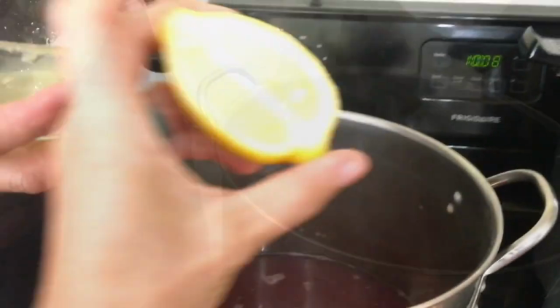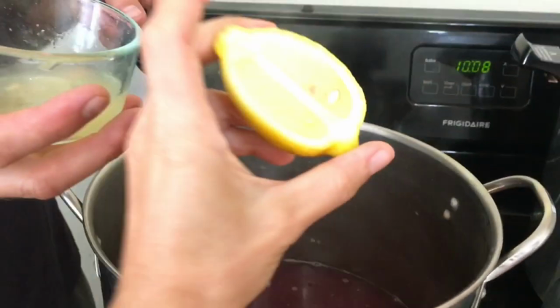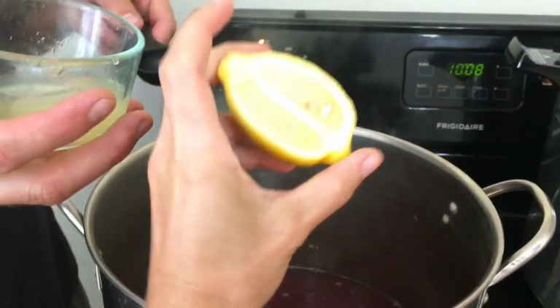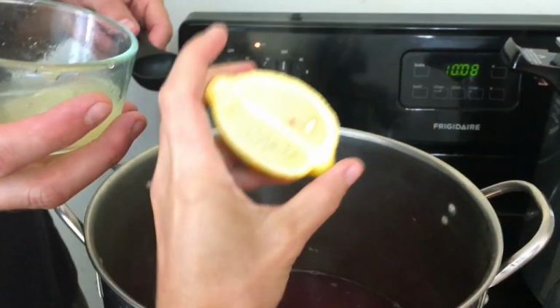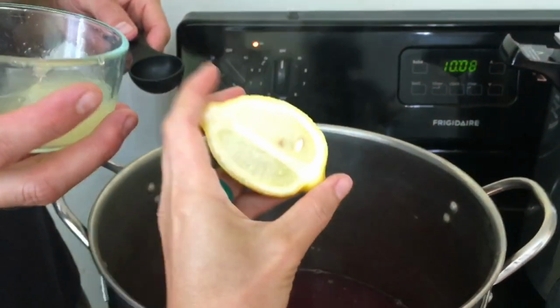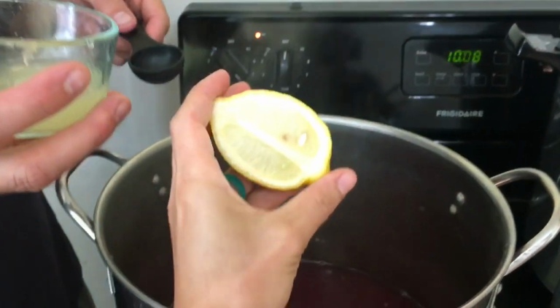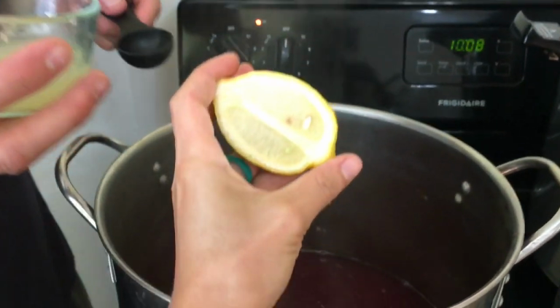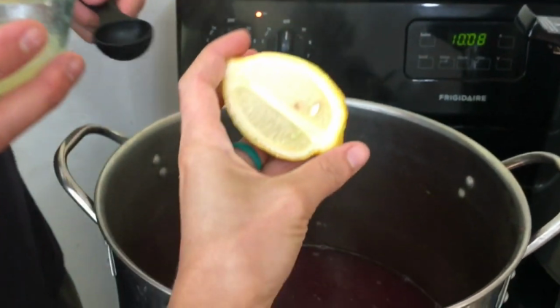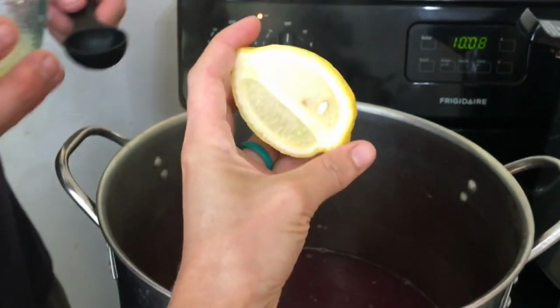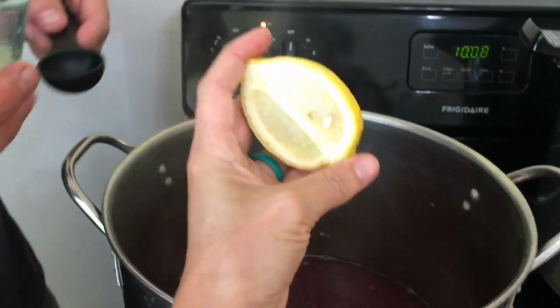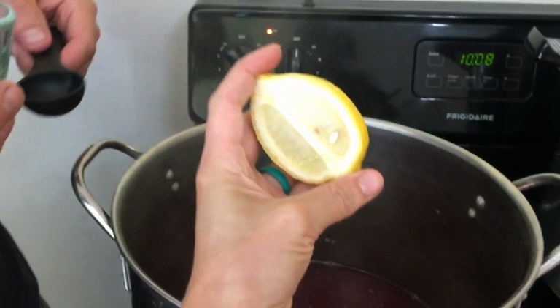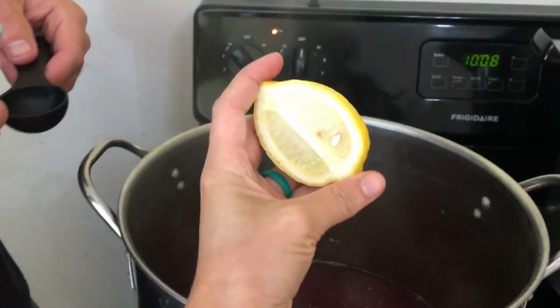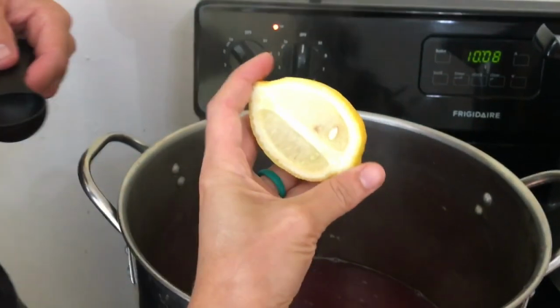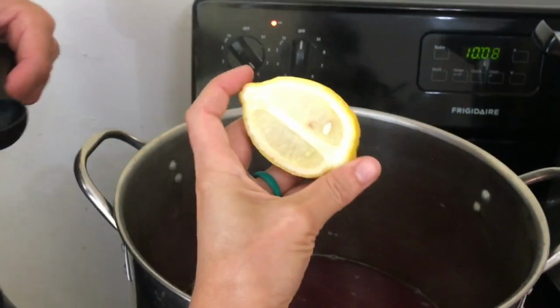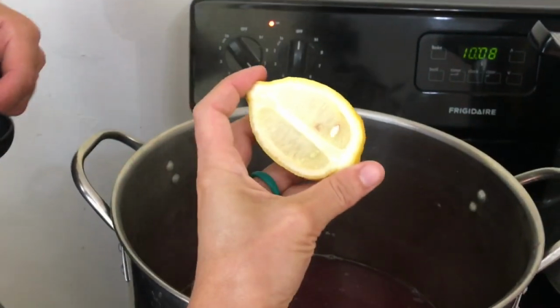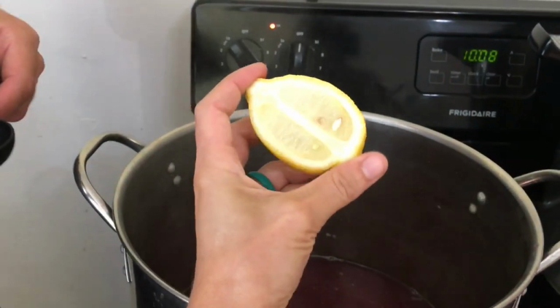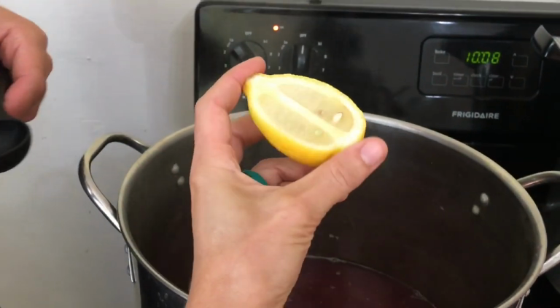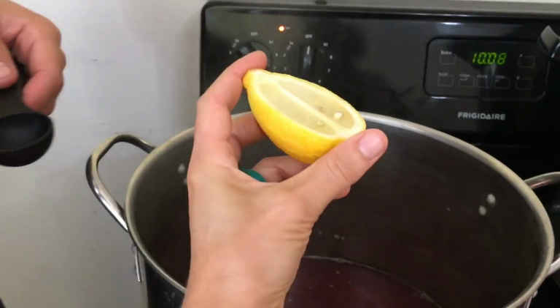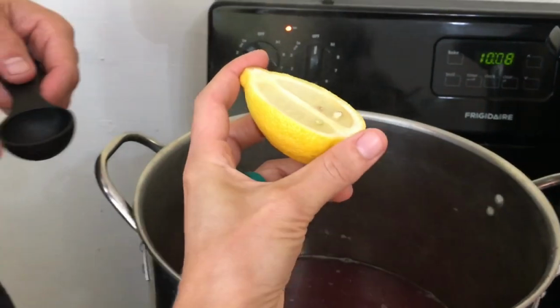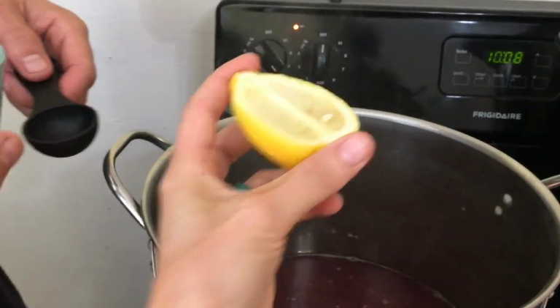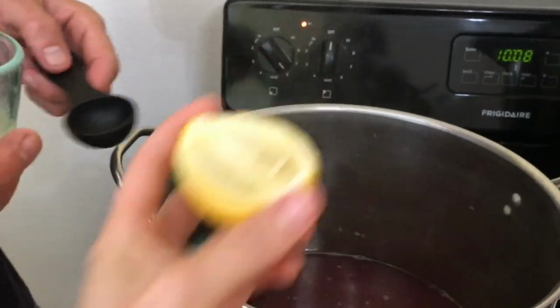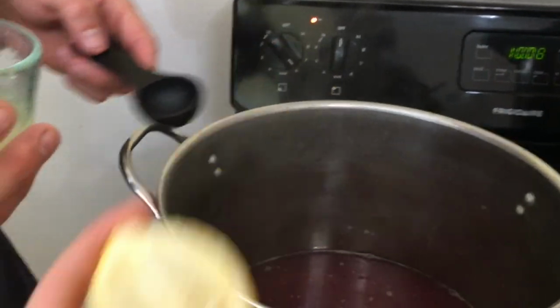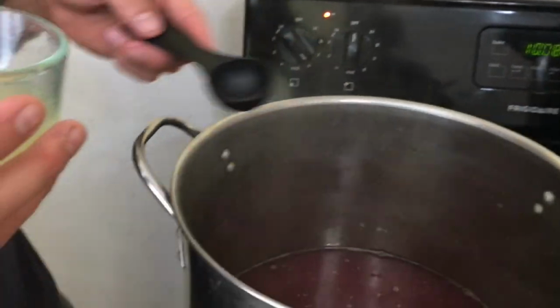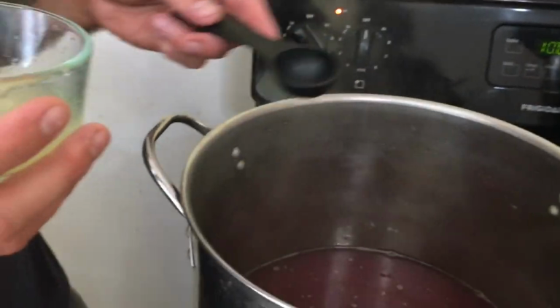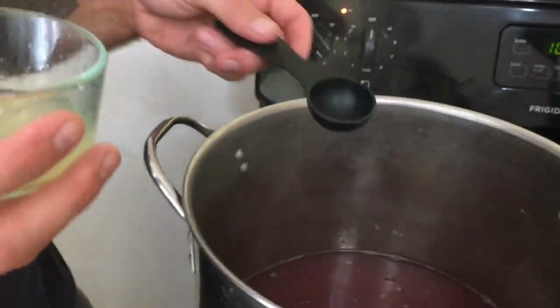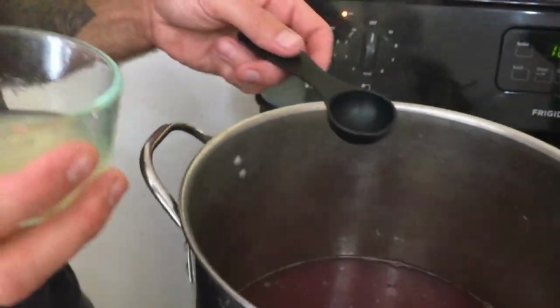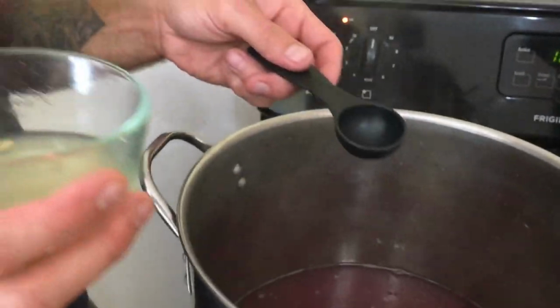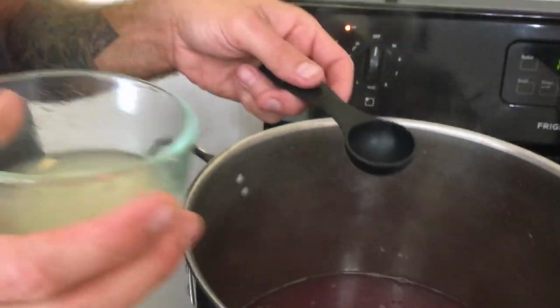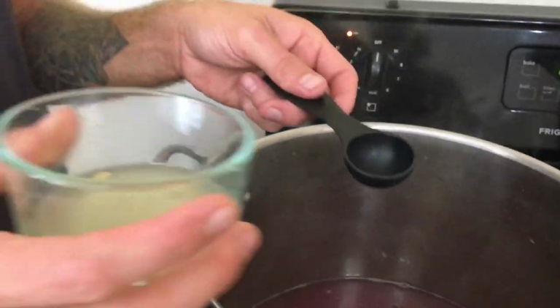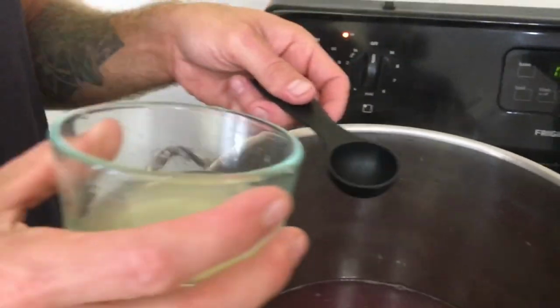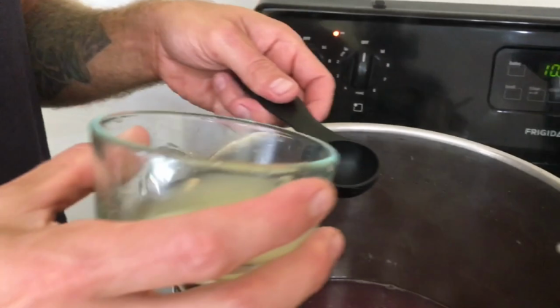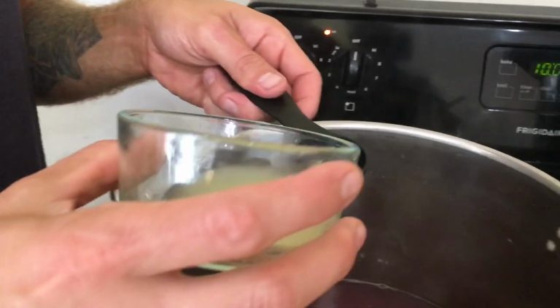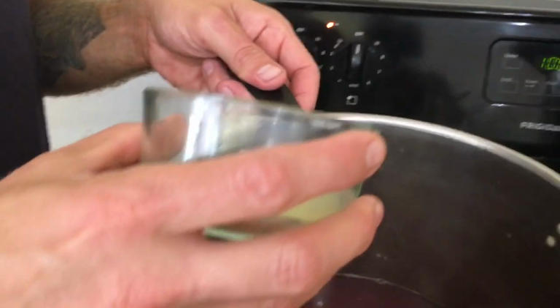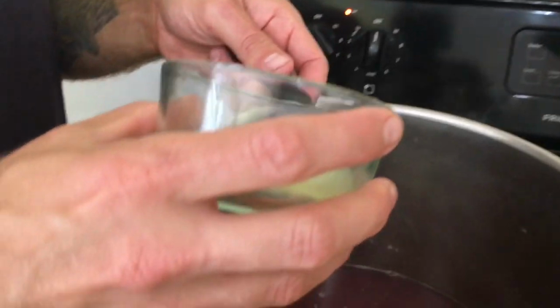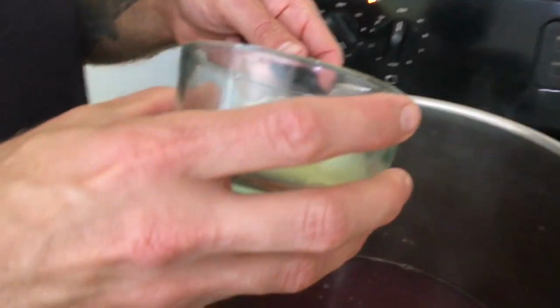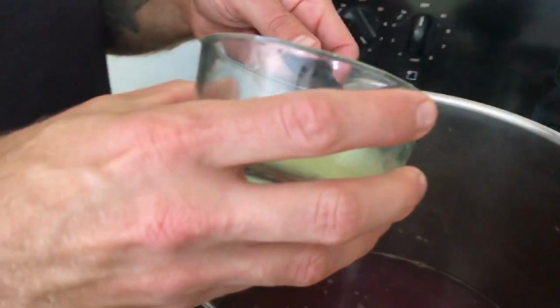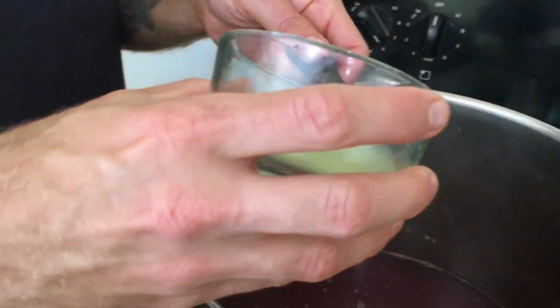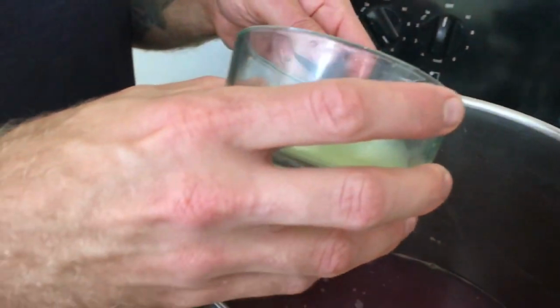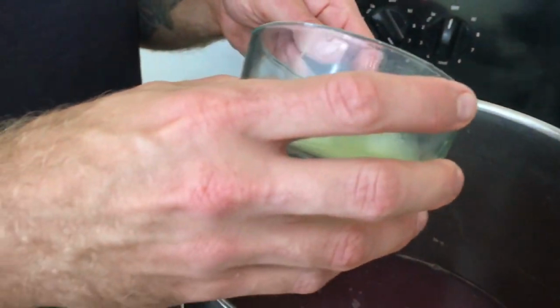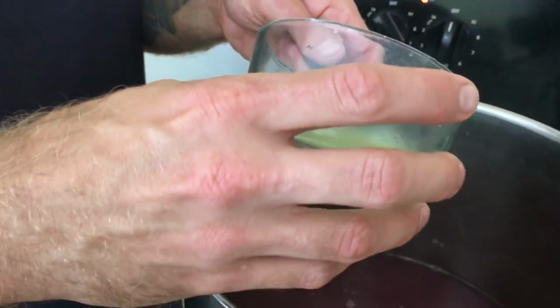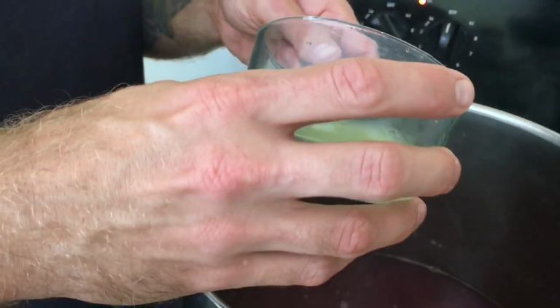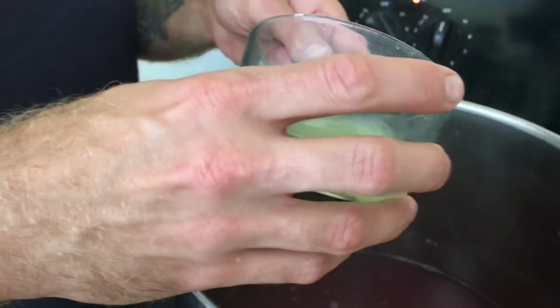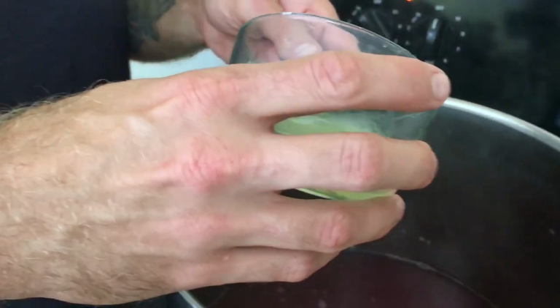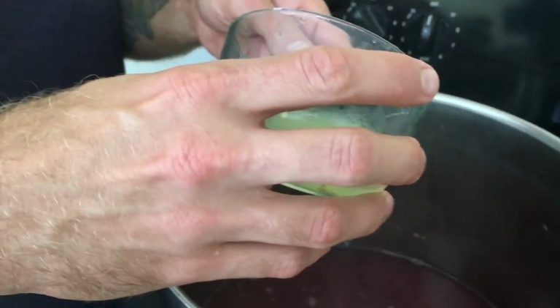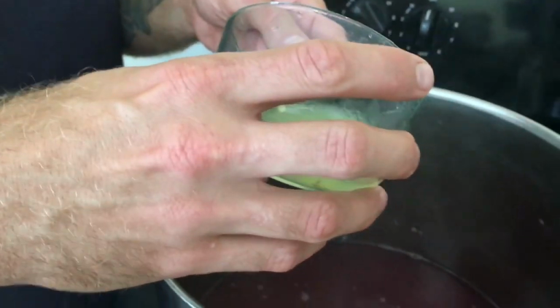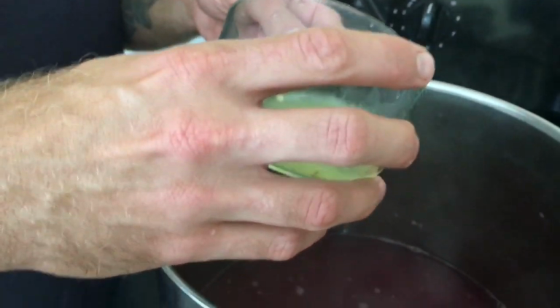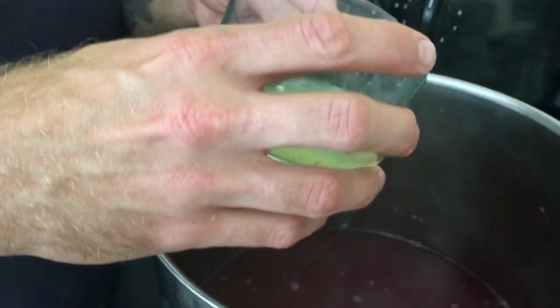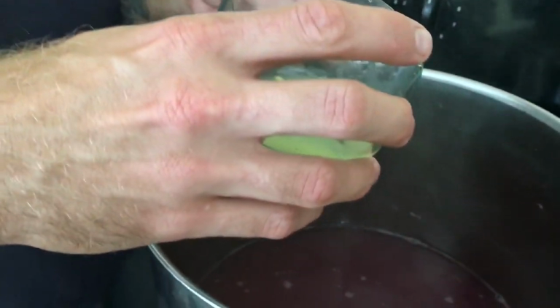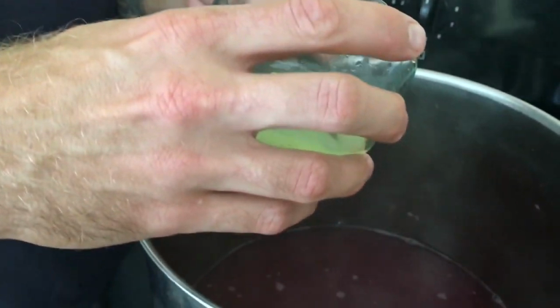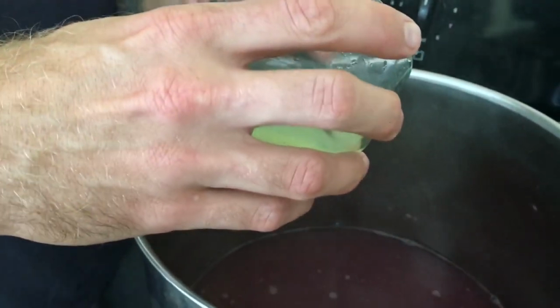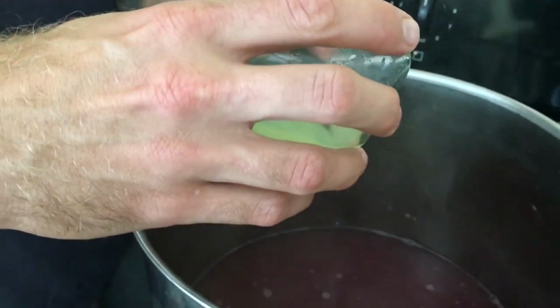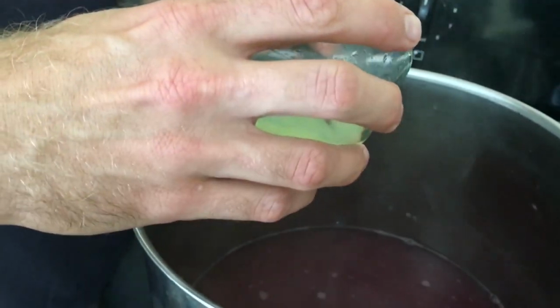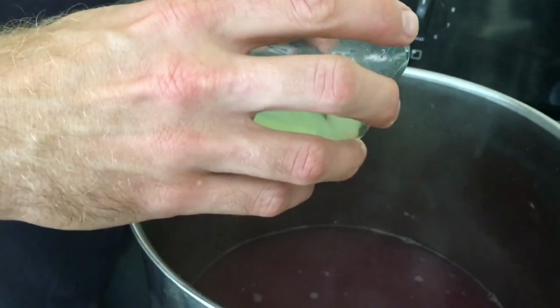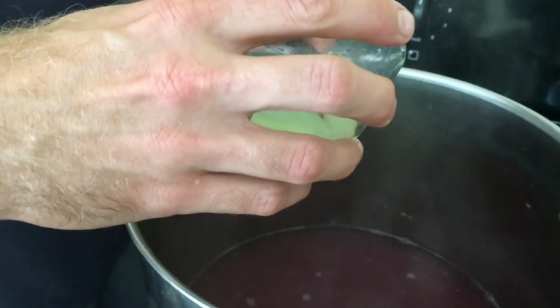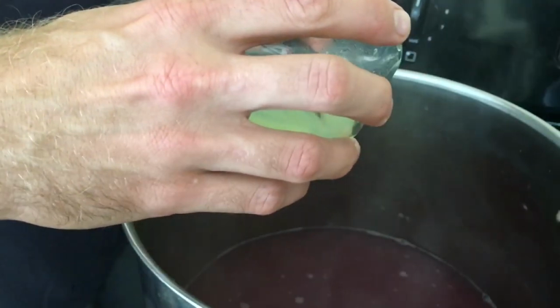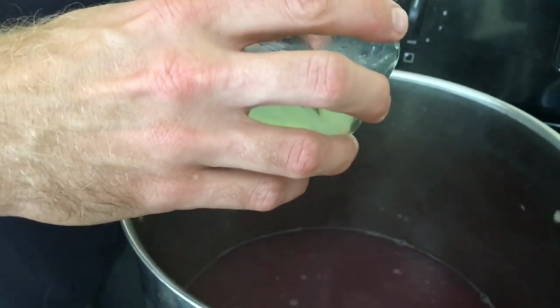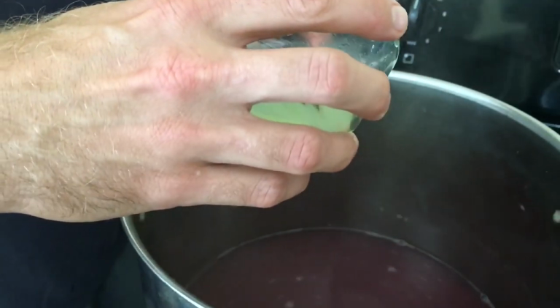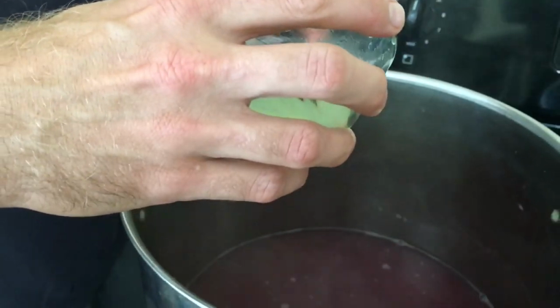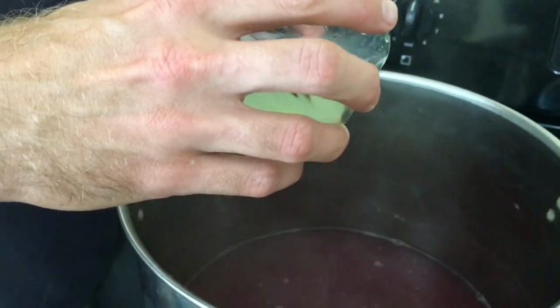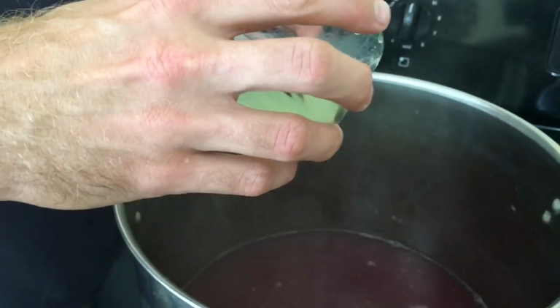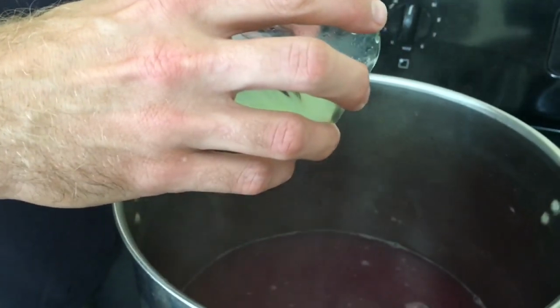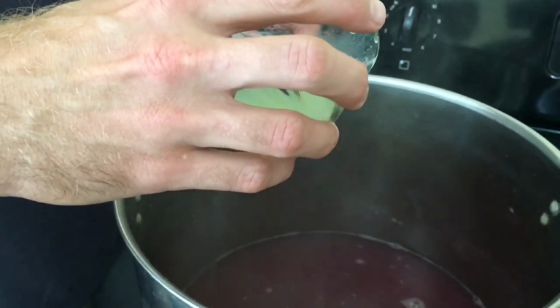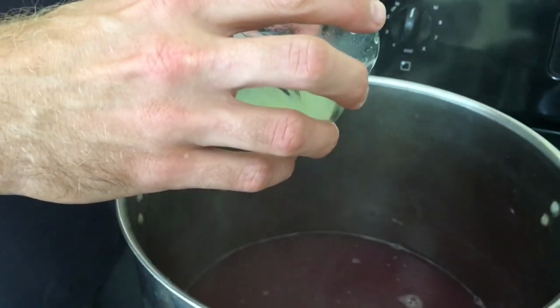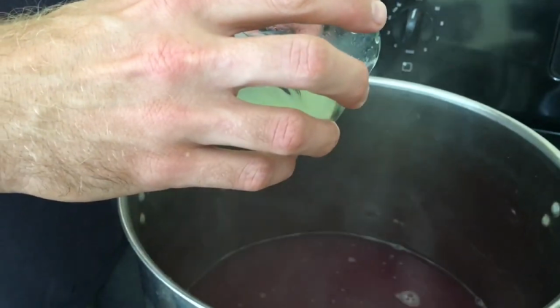For the lemon juice, you want to use fresh squeezed. I've already gone ahead and done that, and we're gonna add two and a half tablespoons.